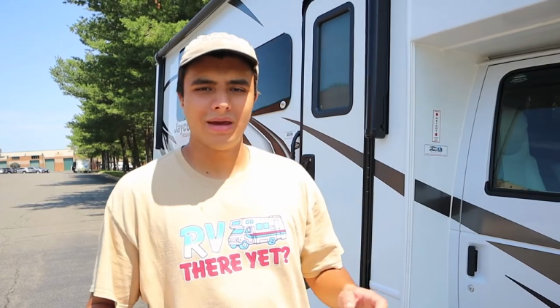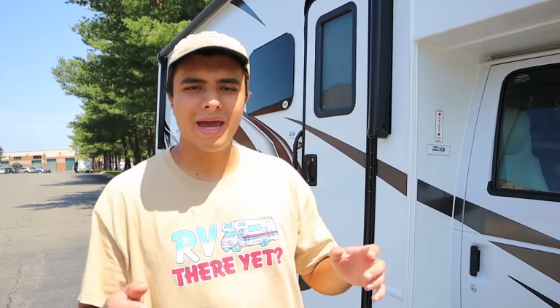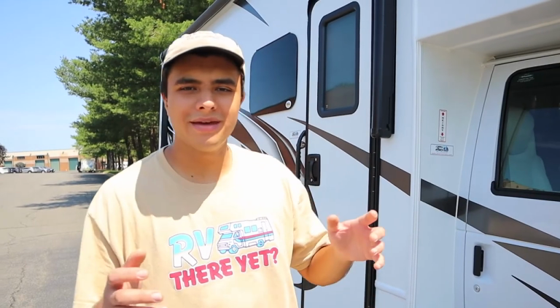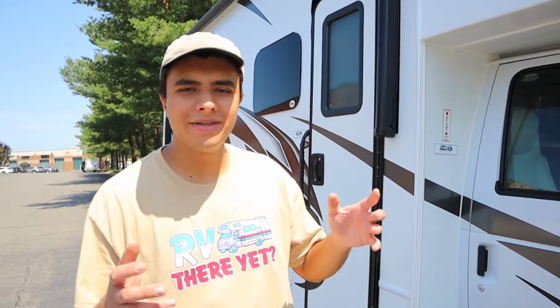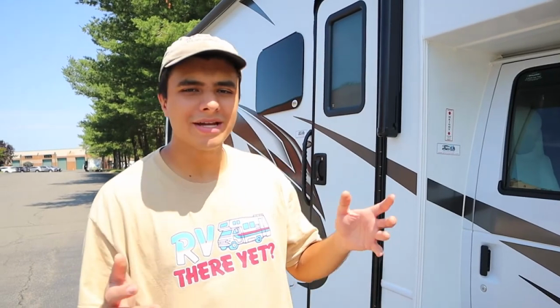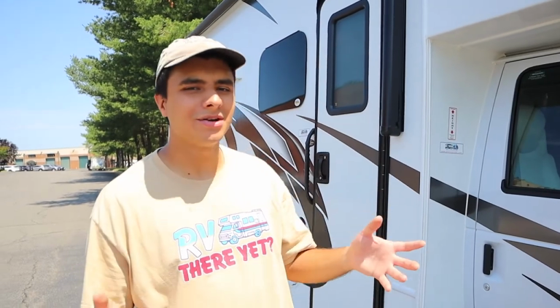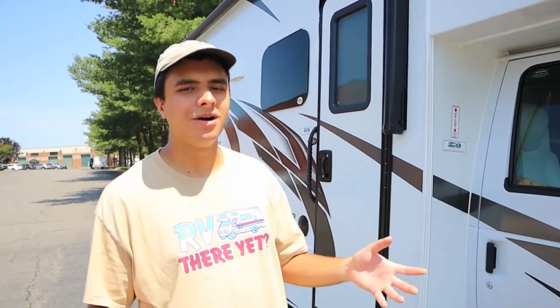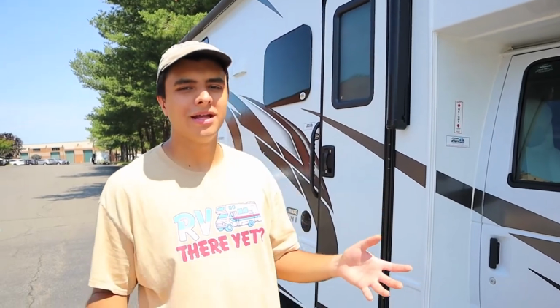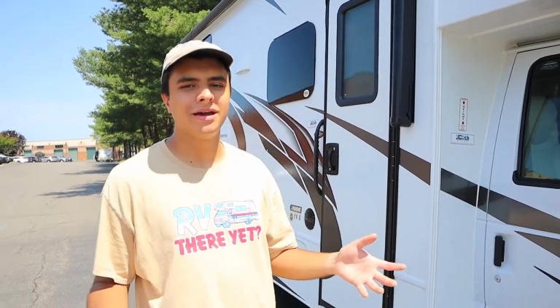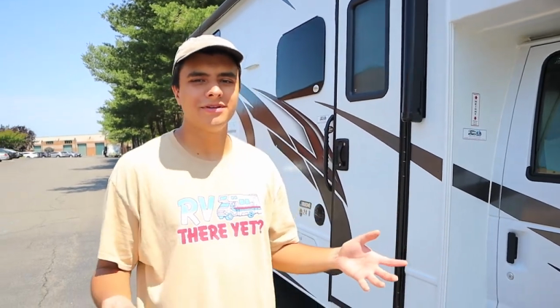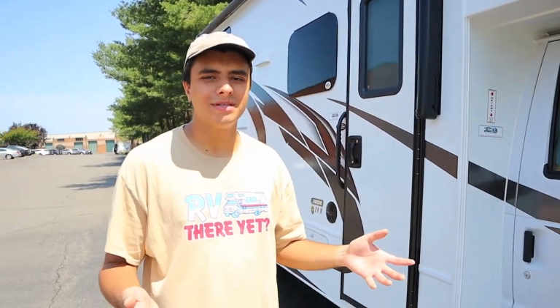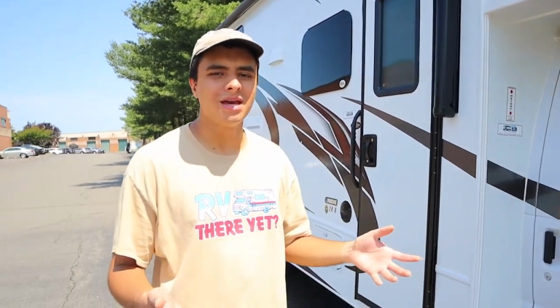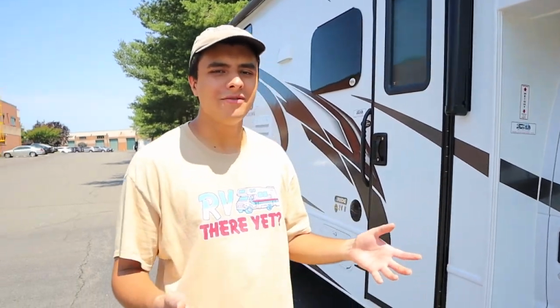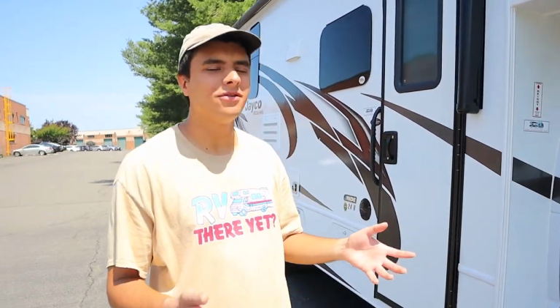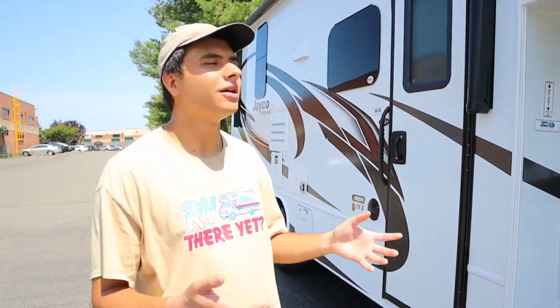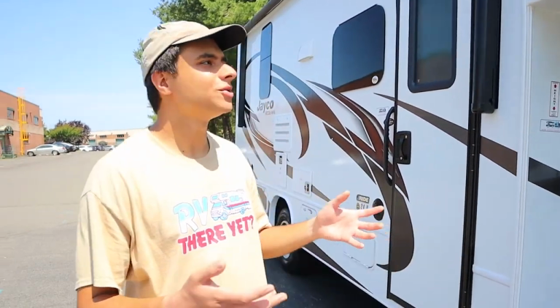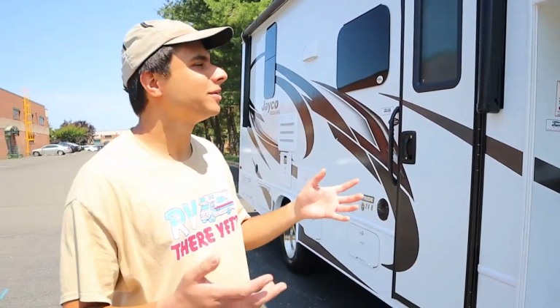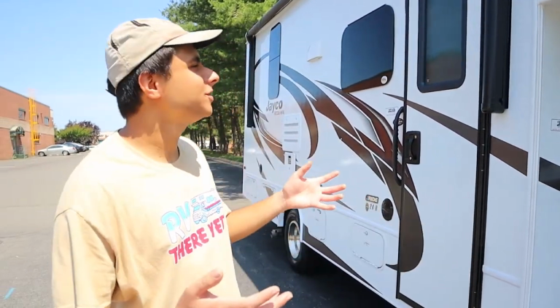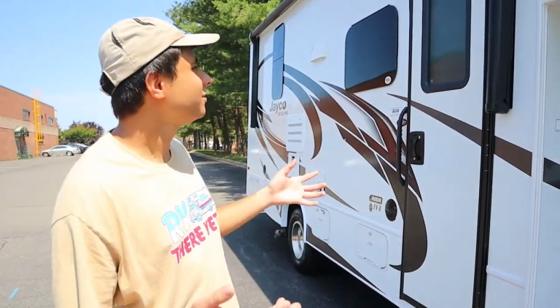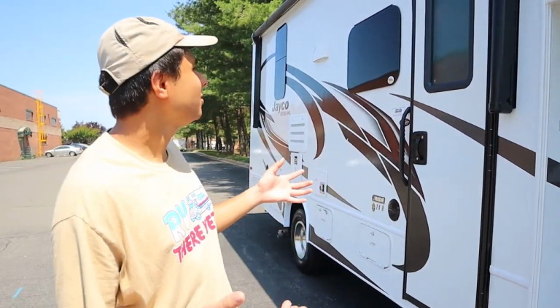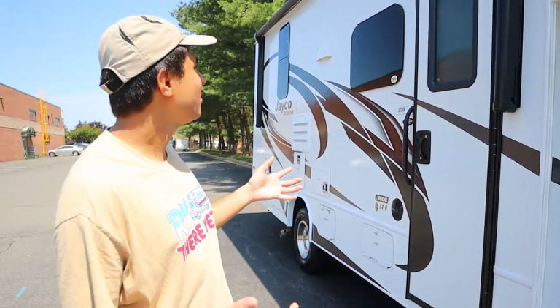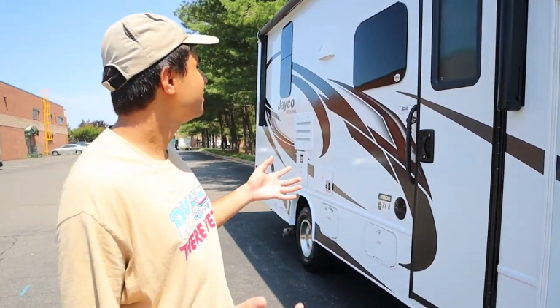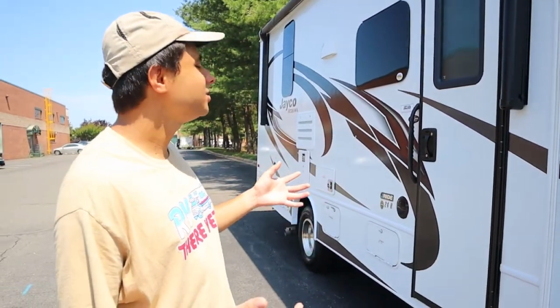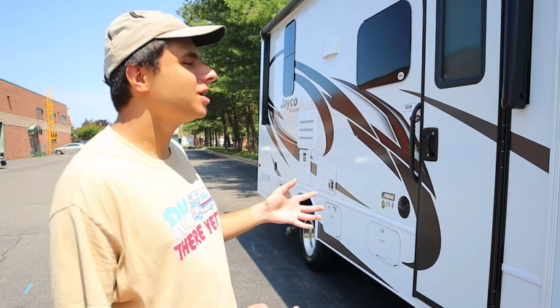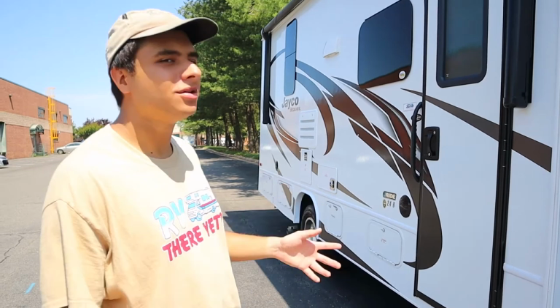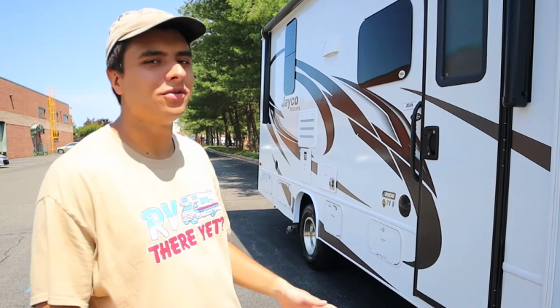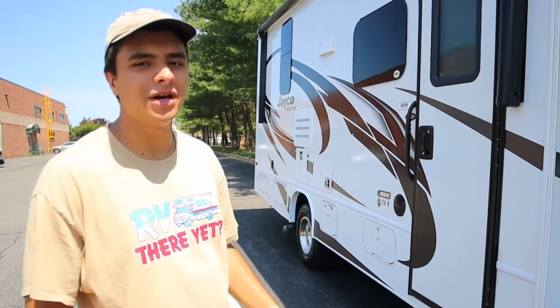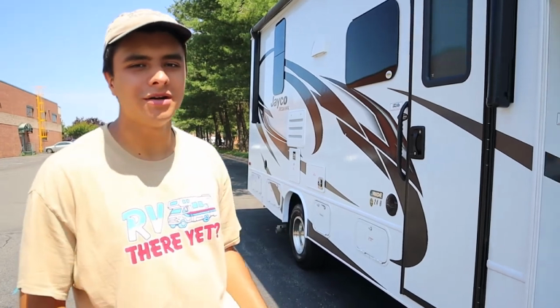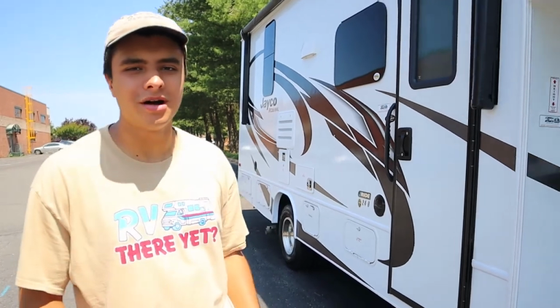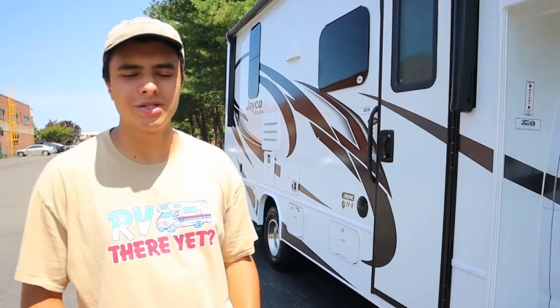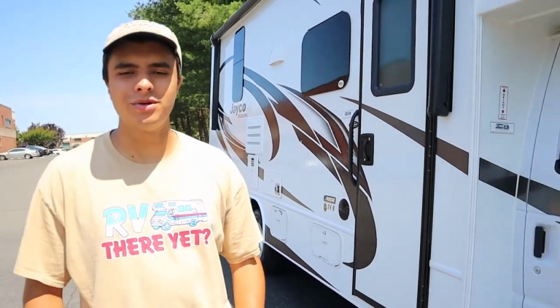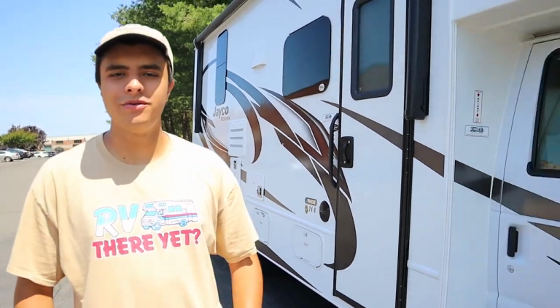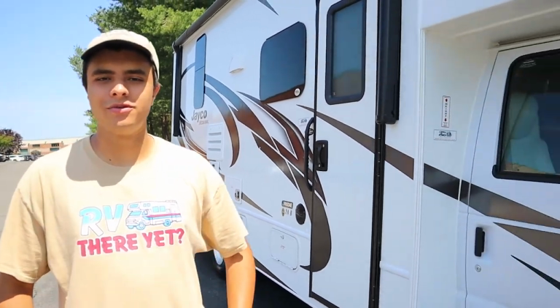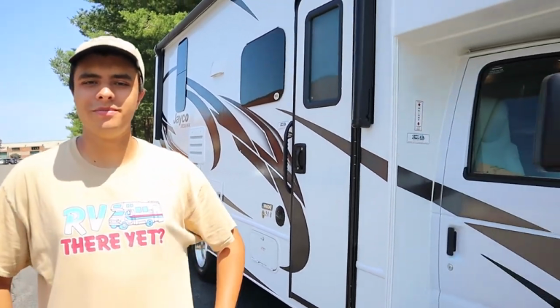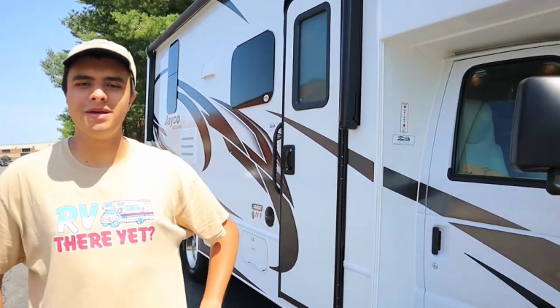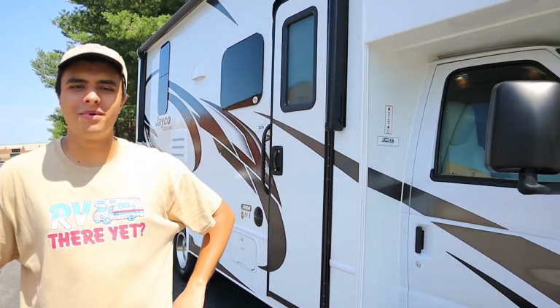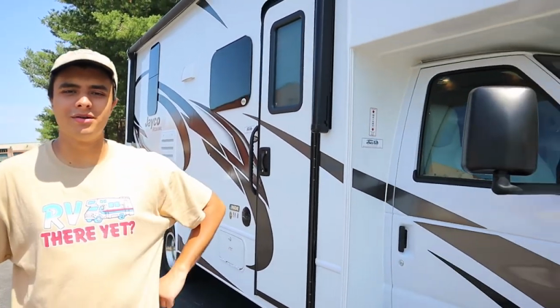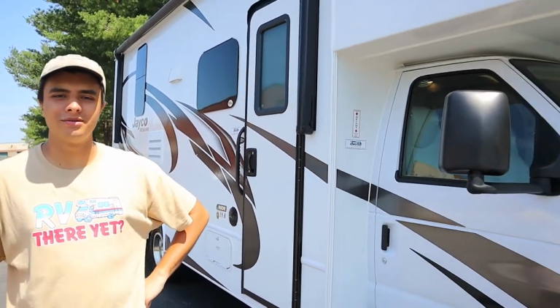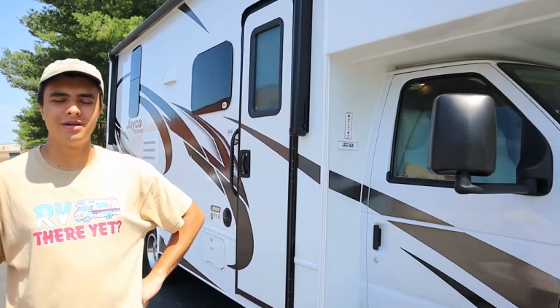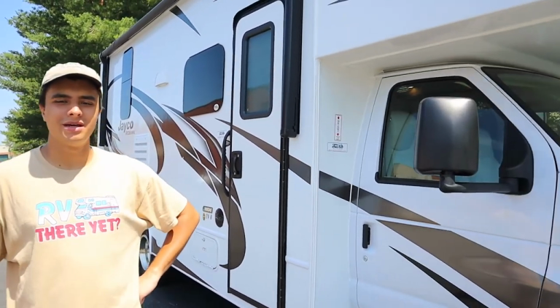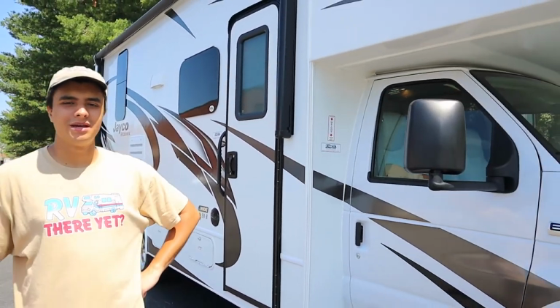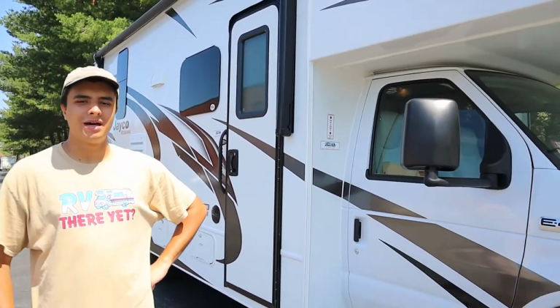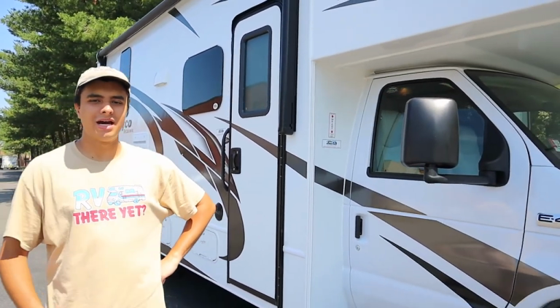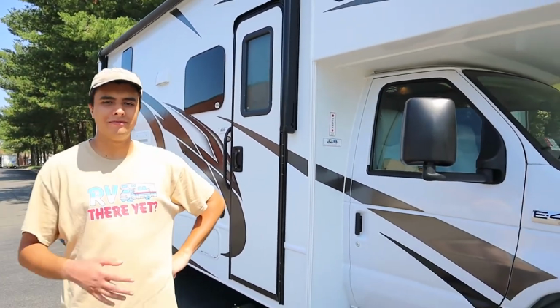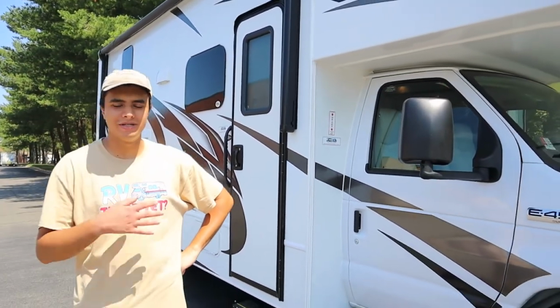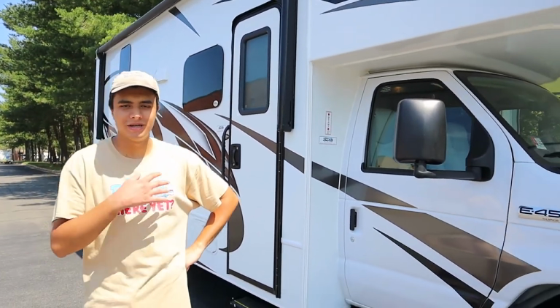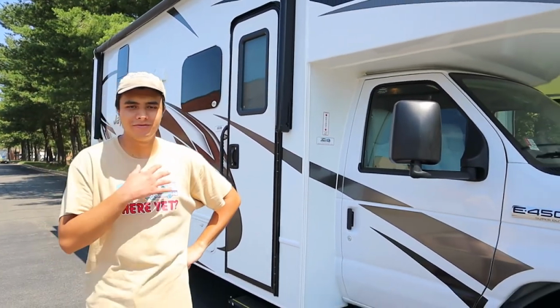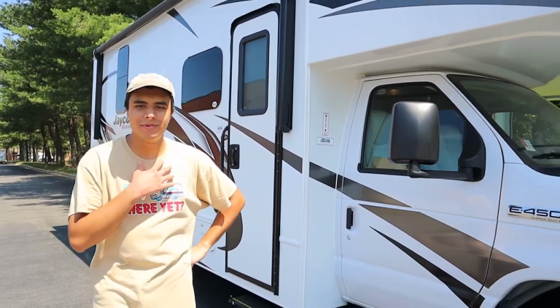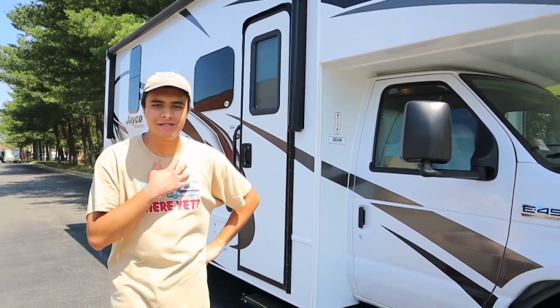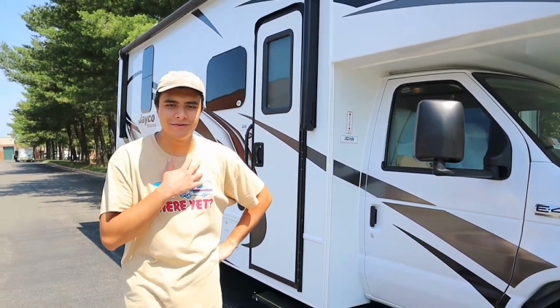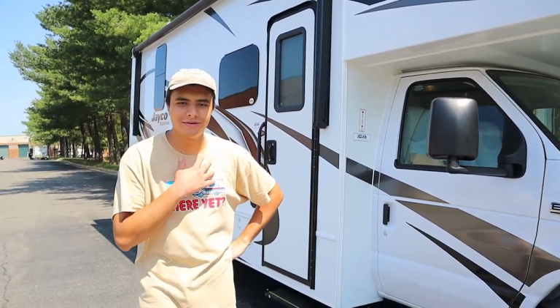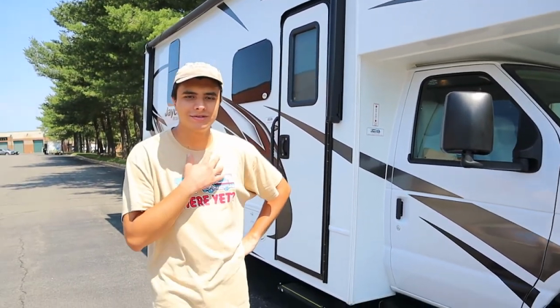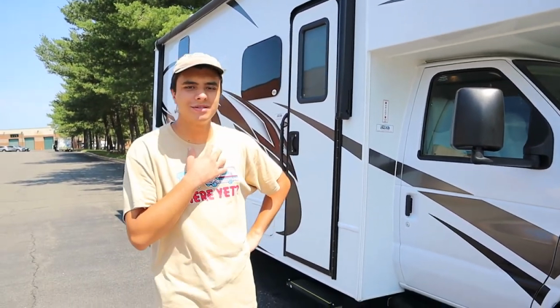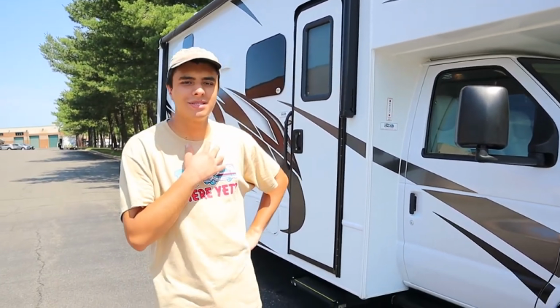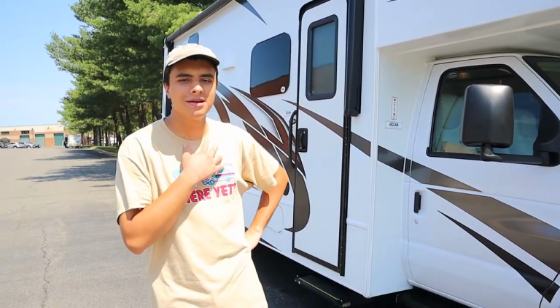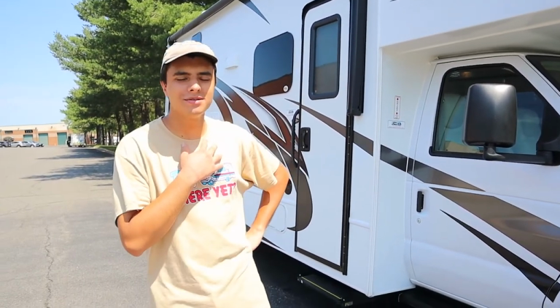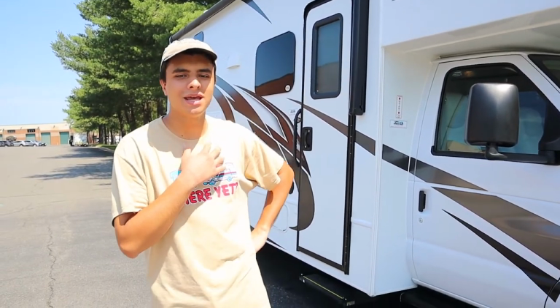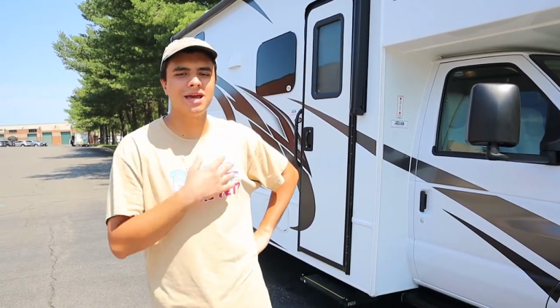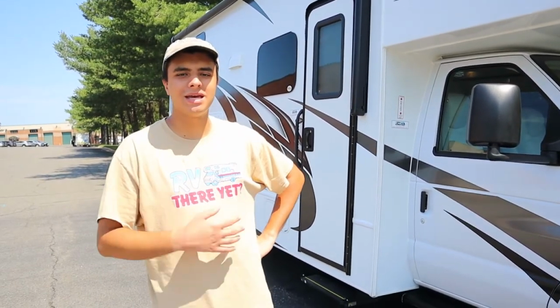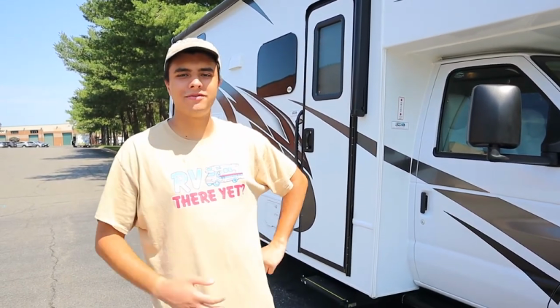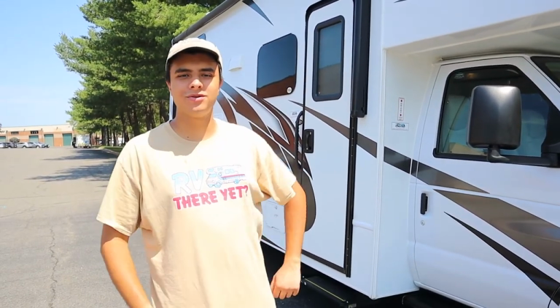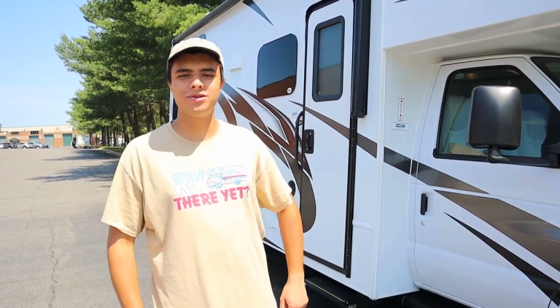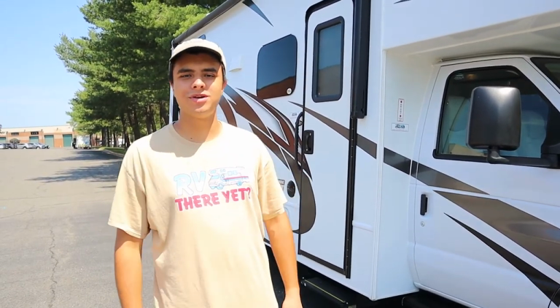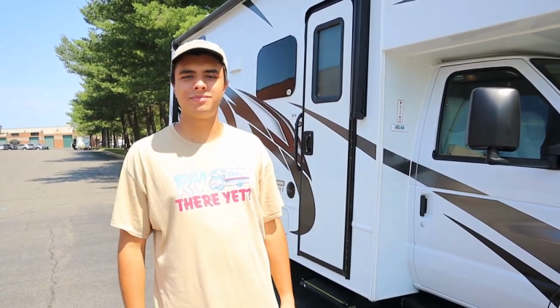And that's all I have to say for our 2021 Jayco Redhawk 24B model. I've been Dan from ACE Rentals and Sales — have a great trip!